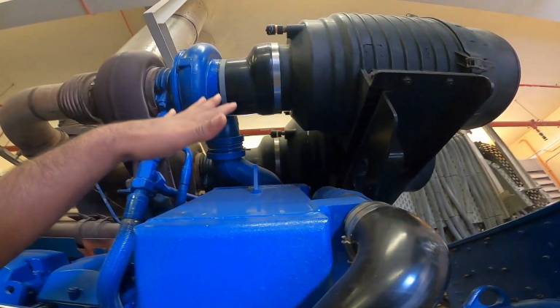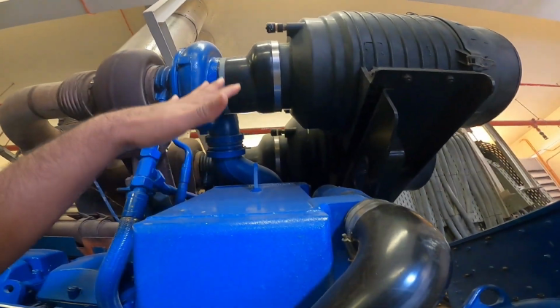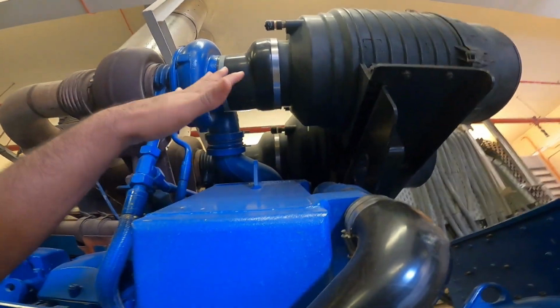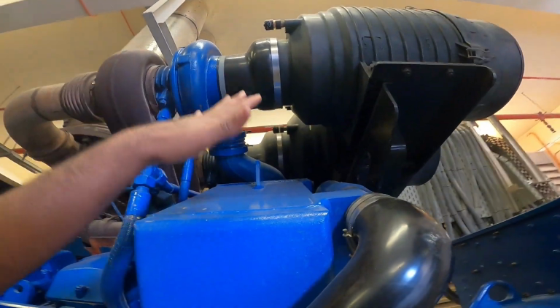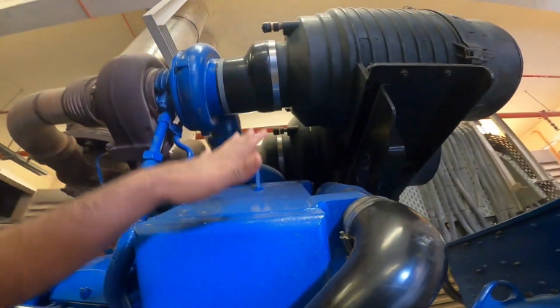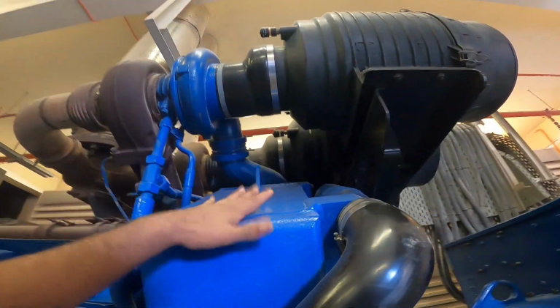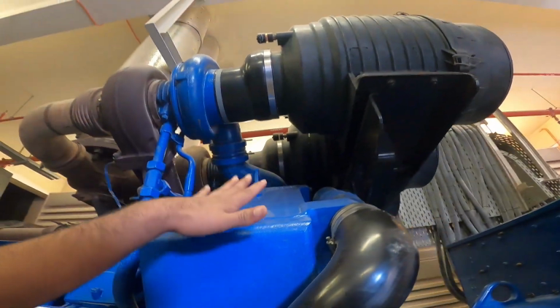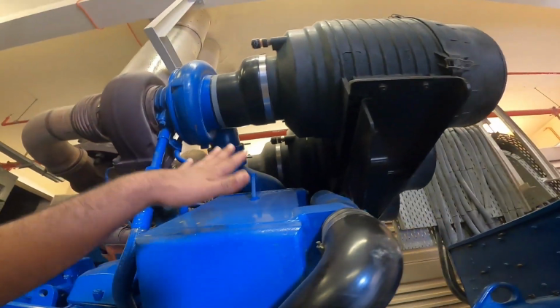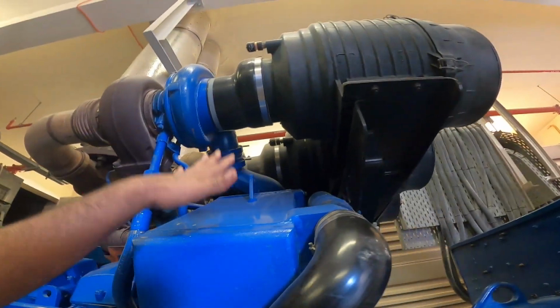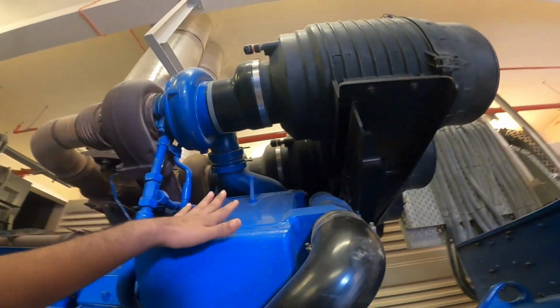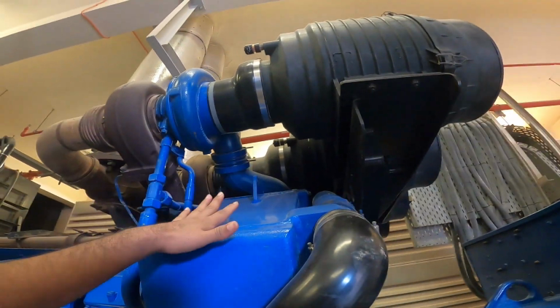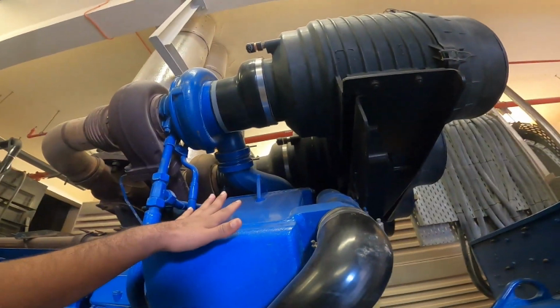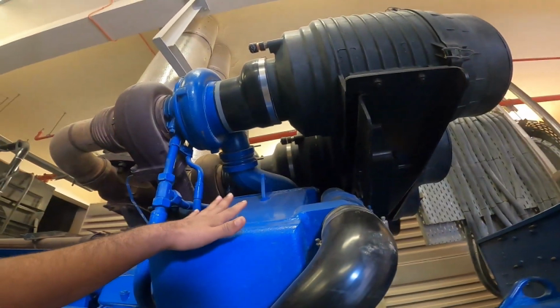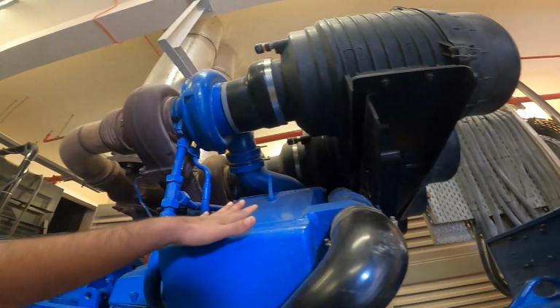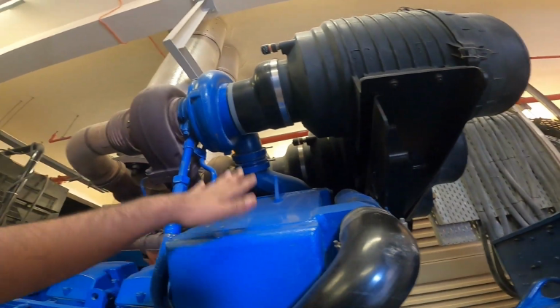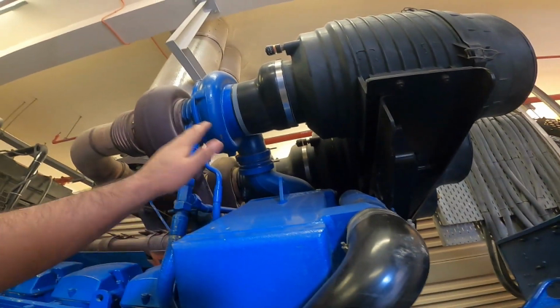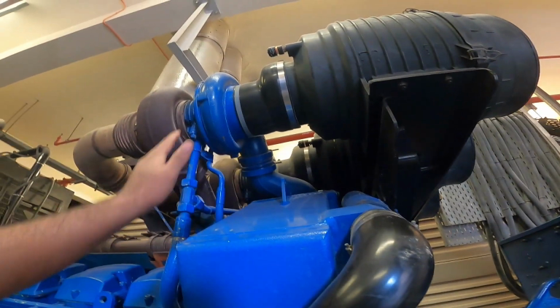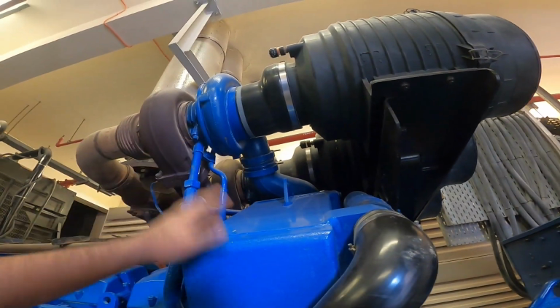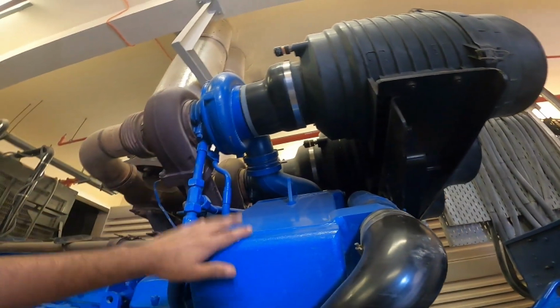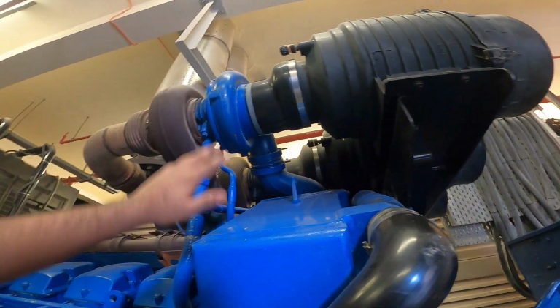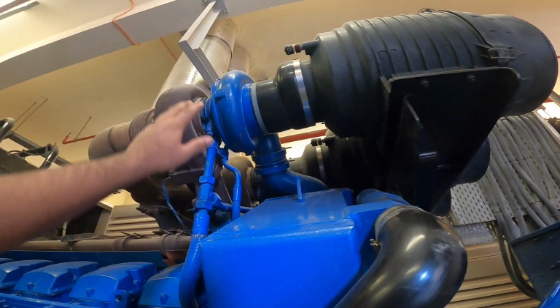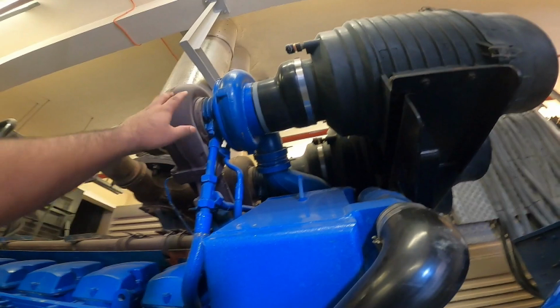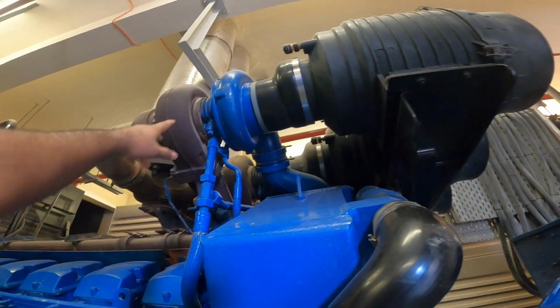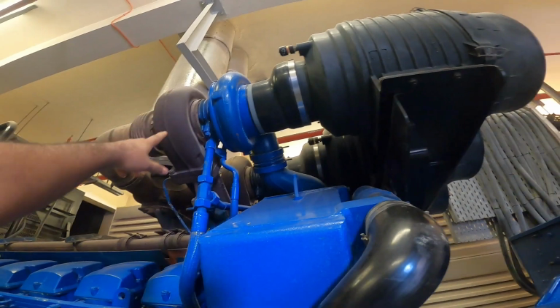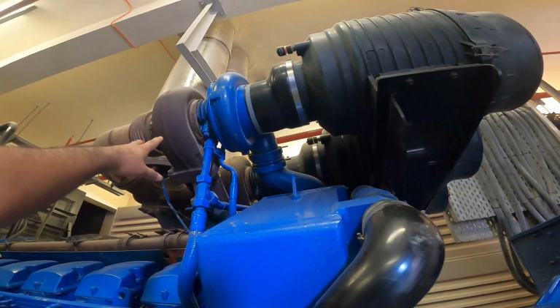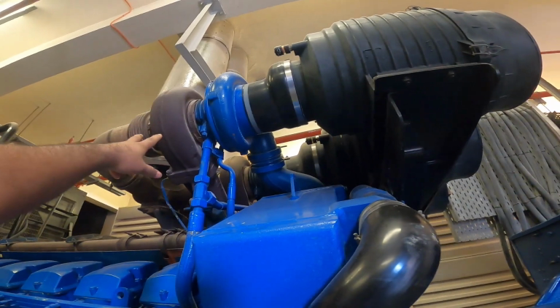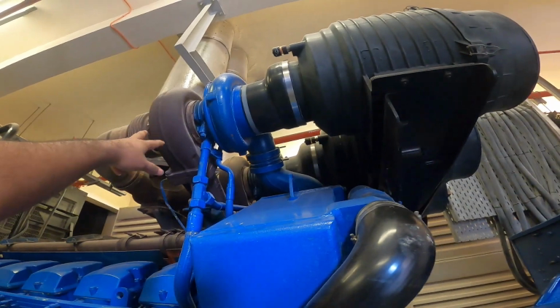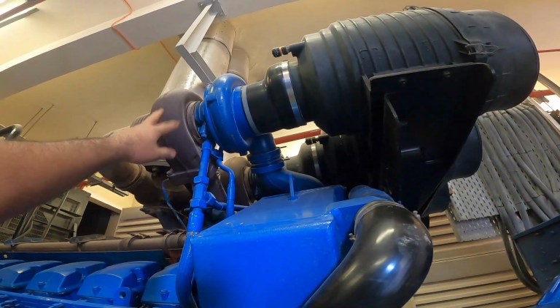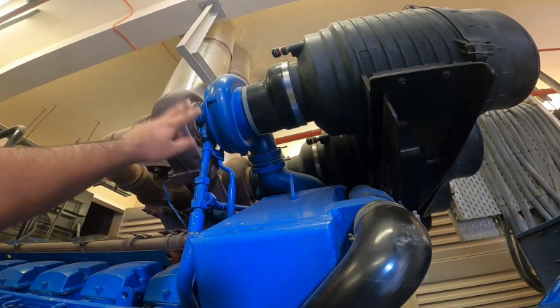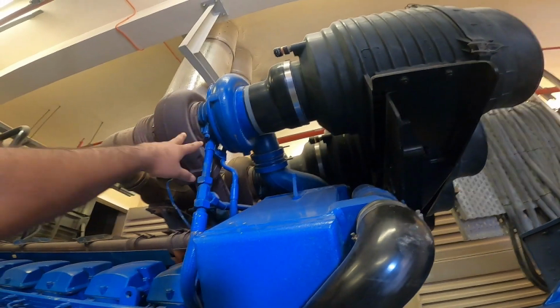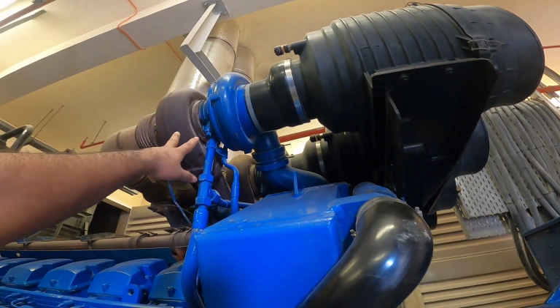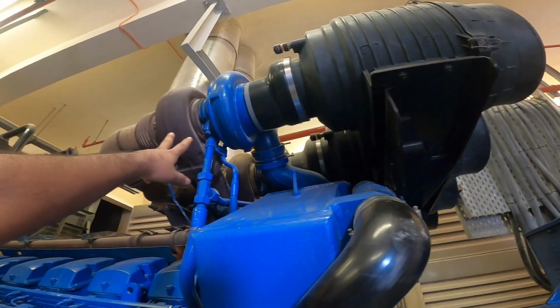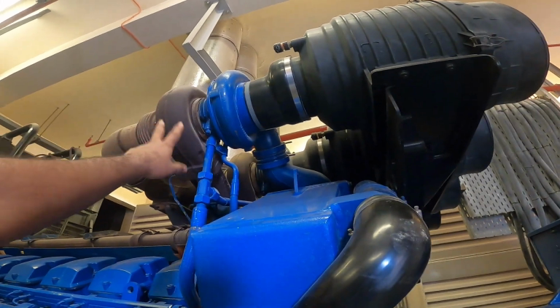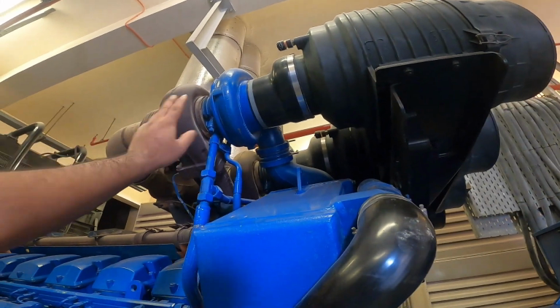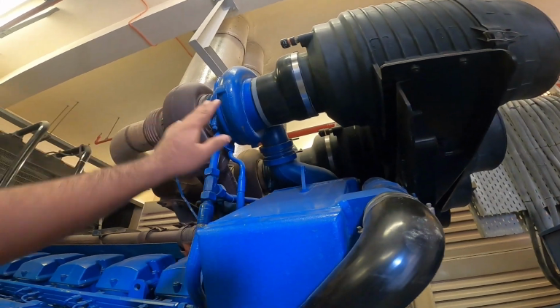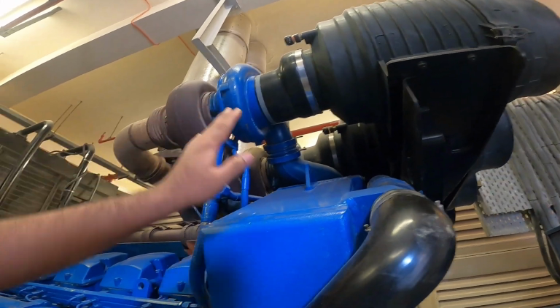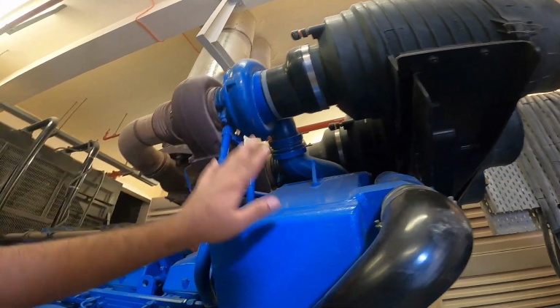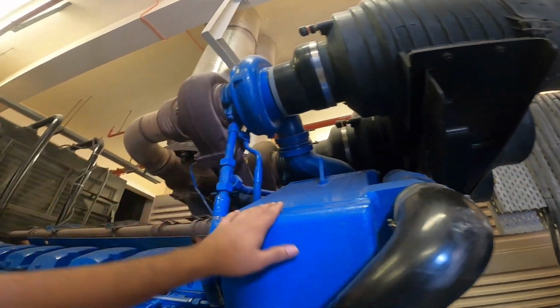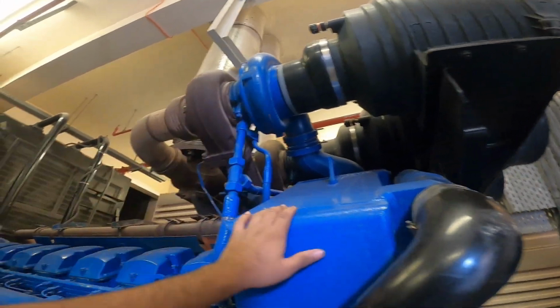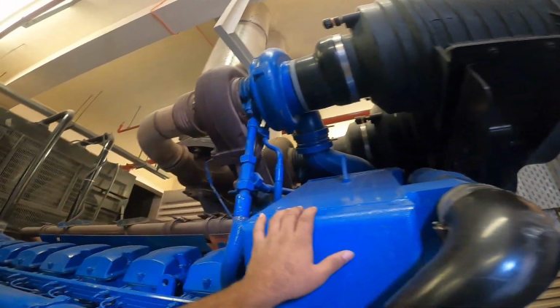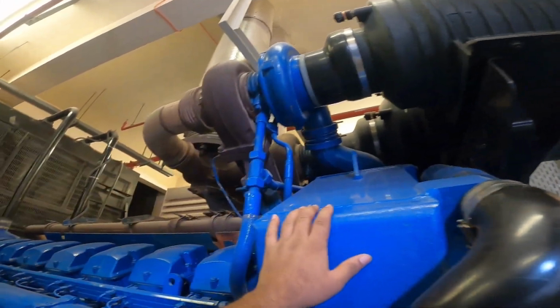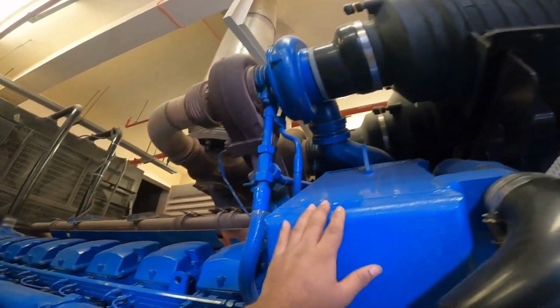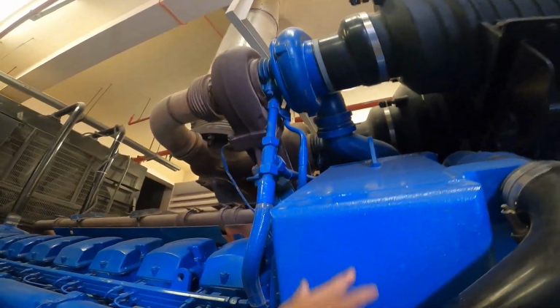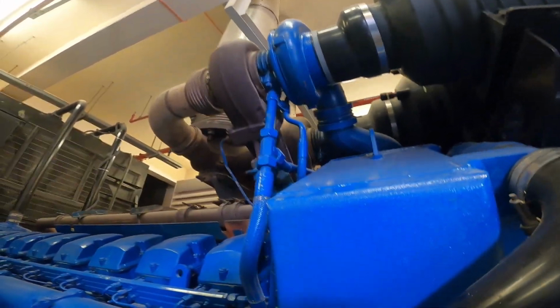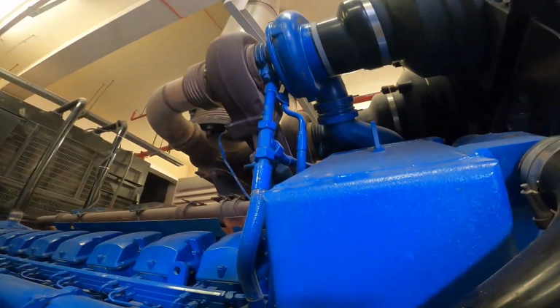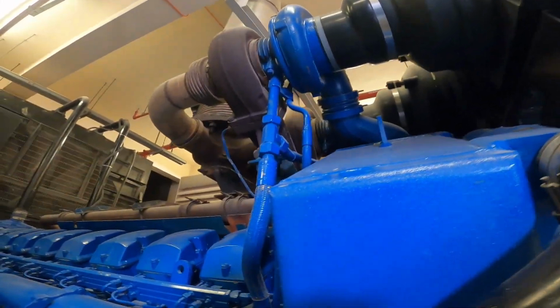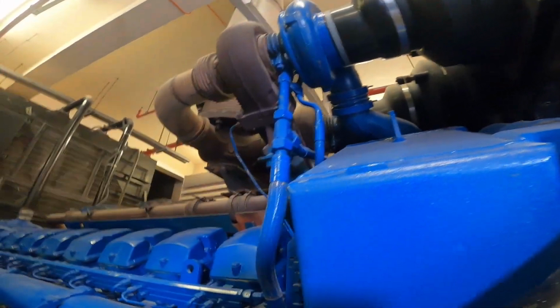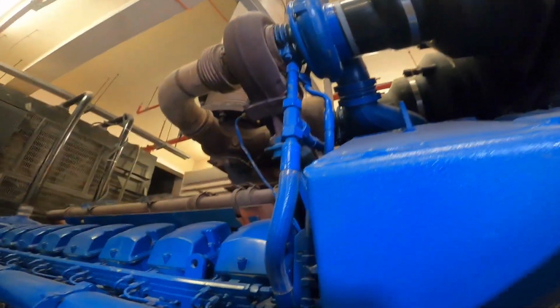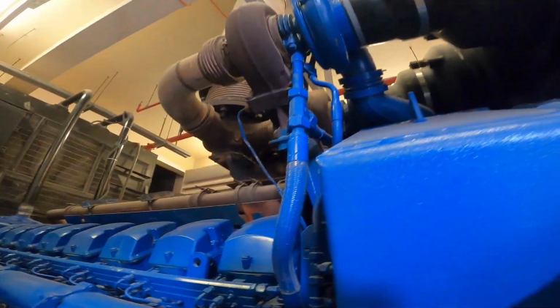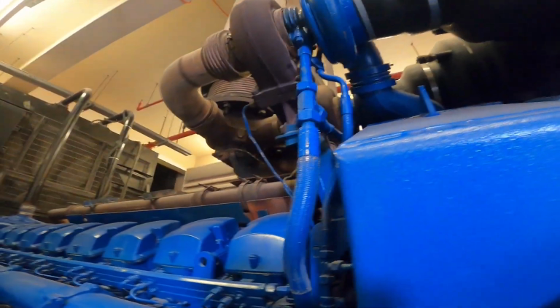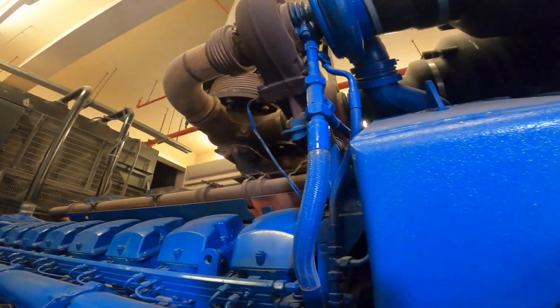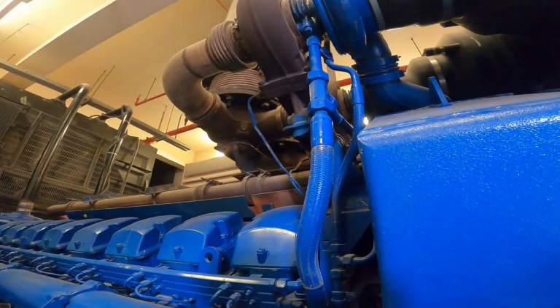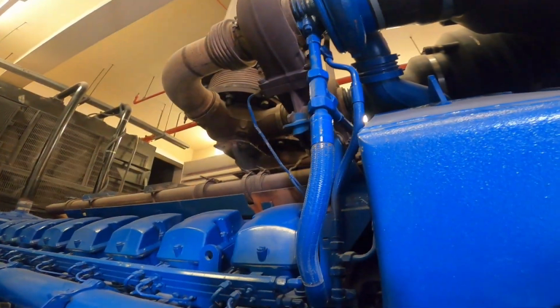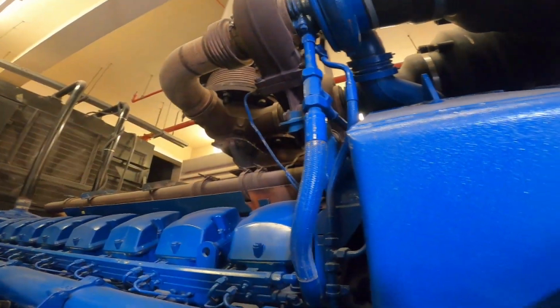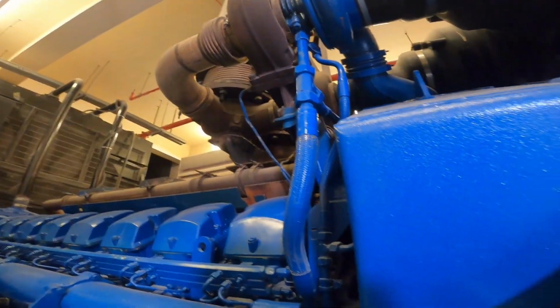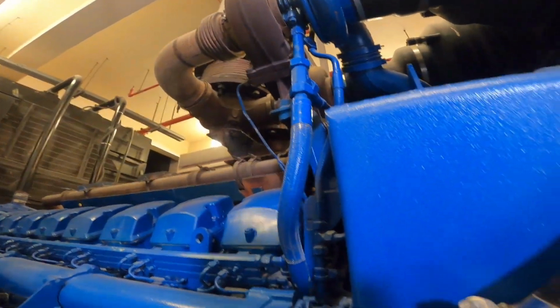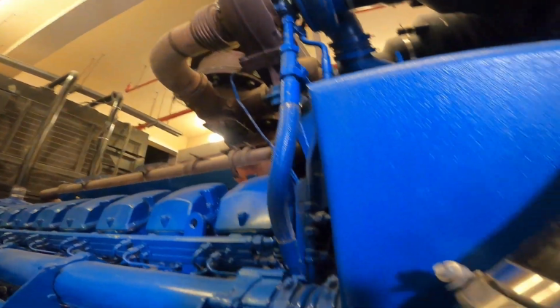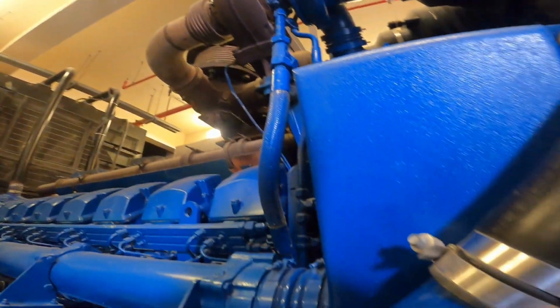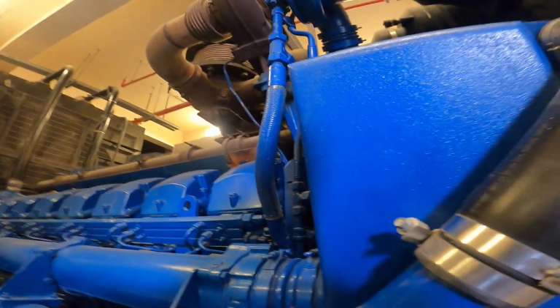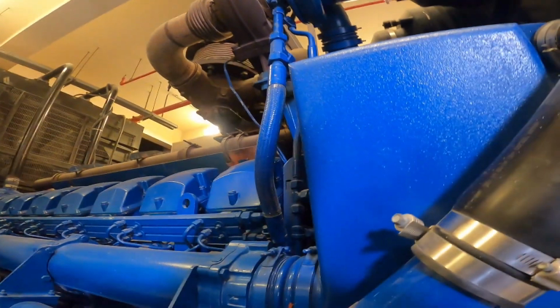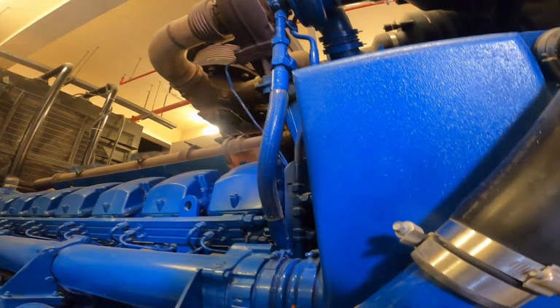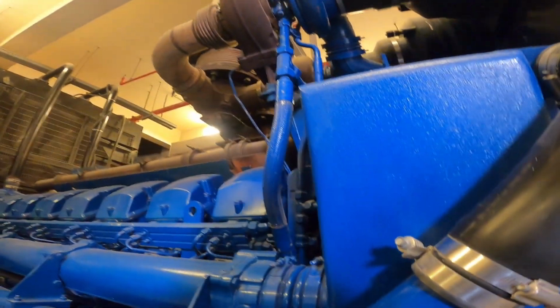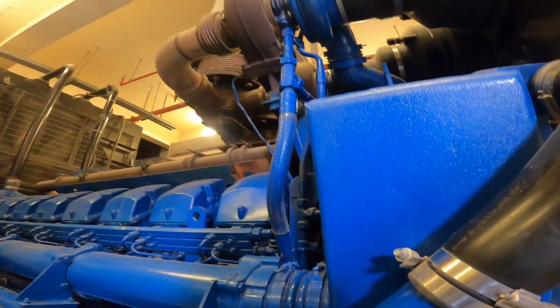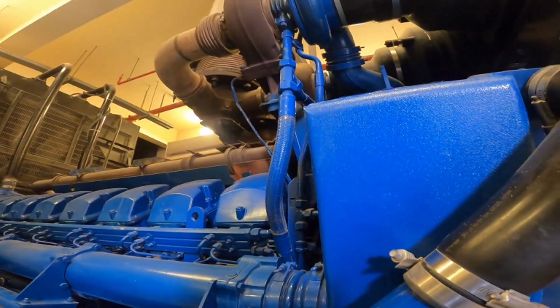I am going to use the alcohol. This is a turbo generator. Let us move this cylinder.